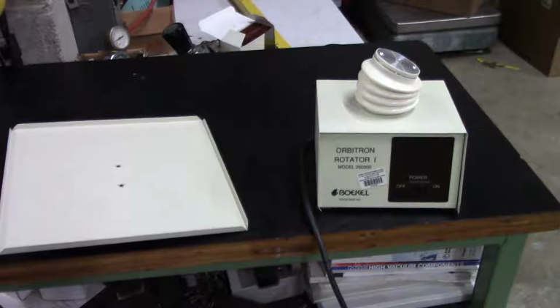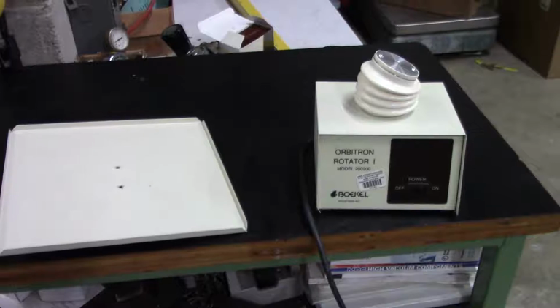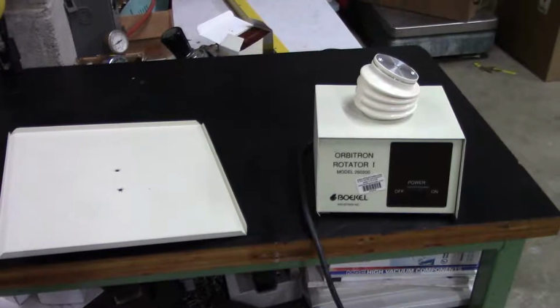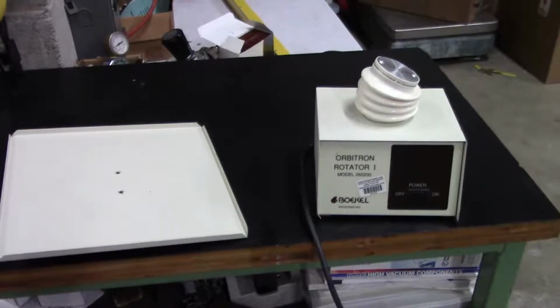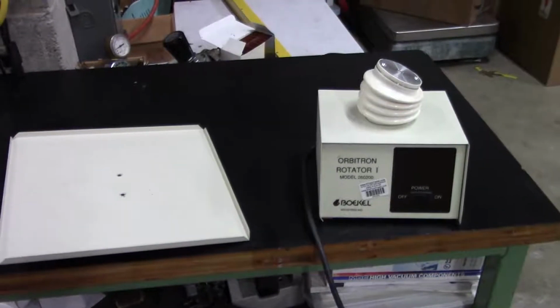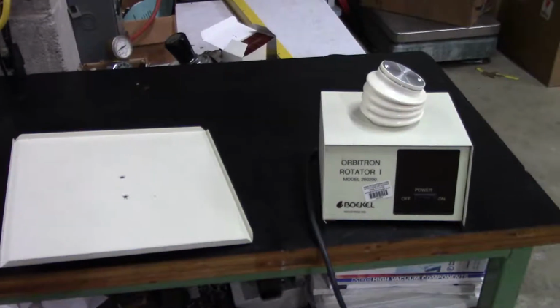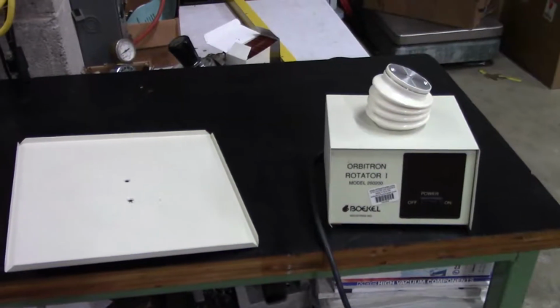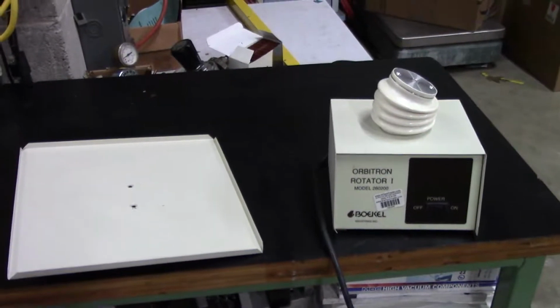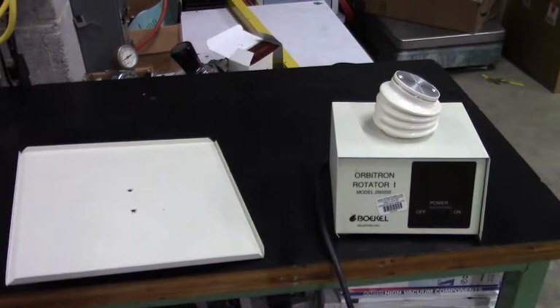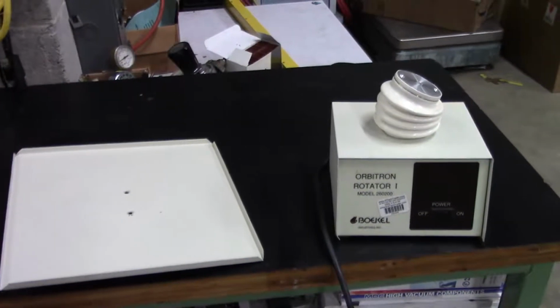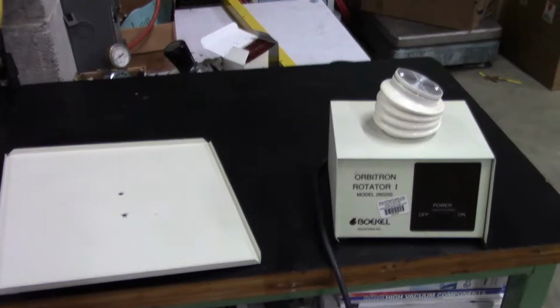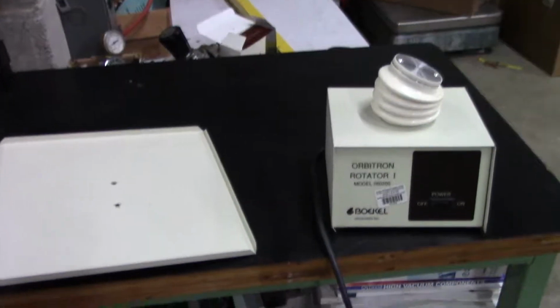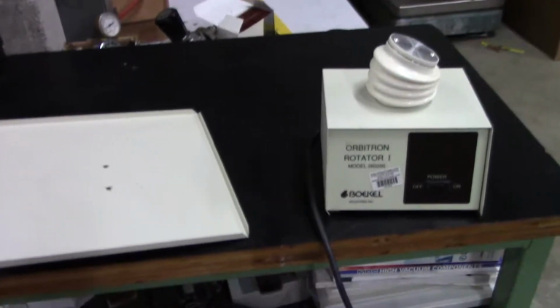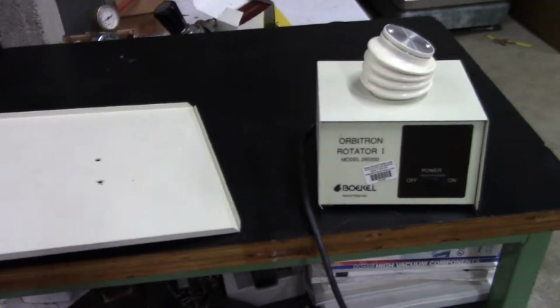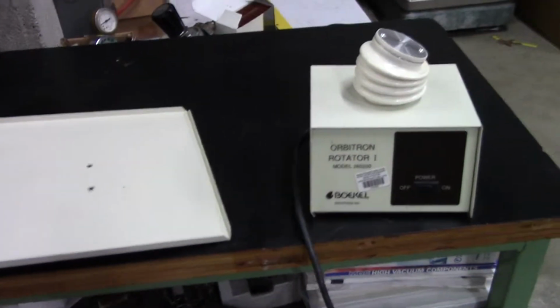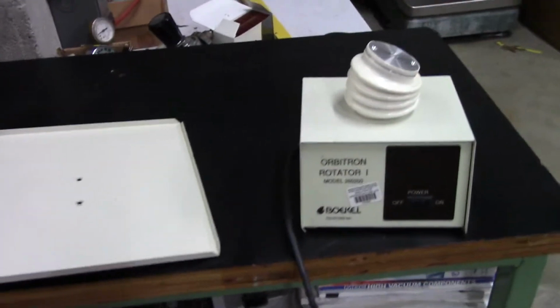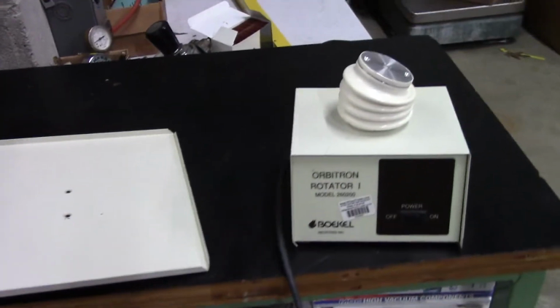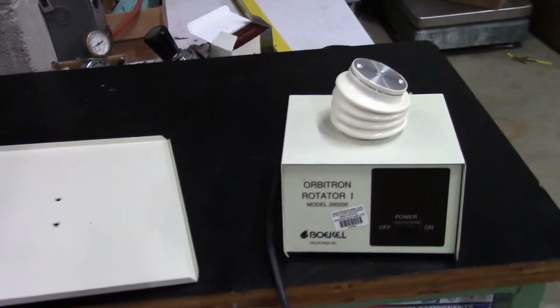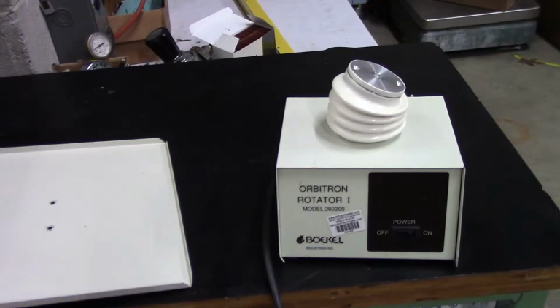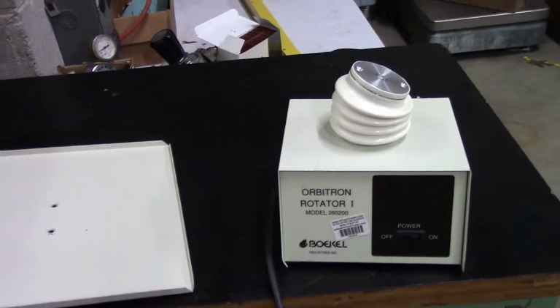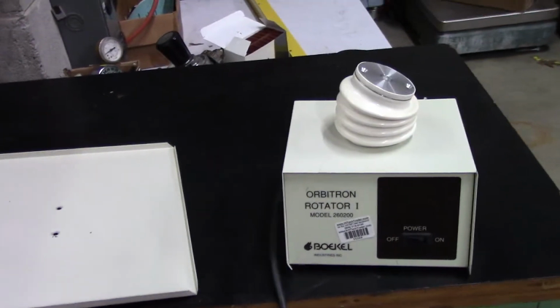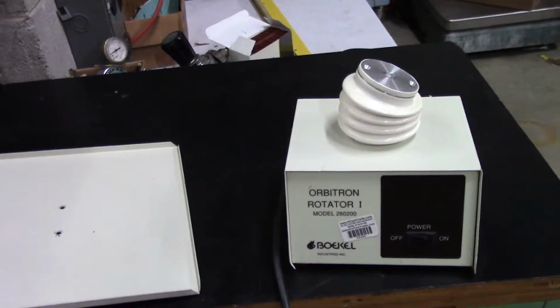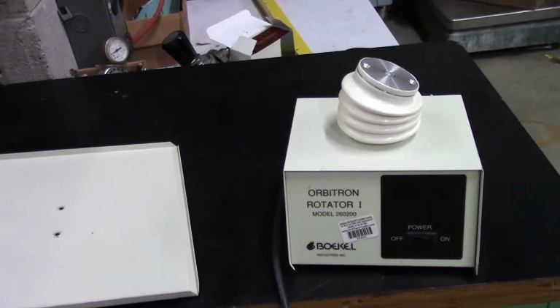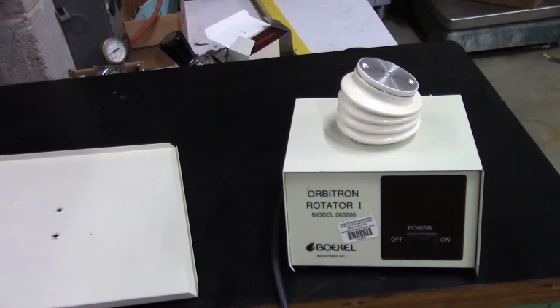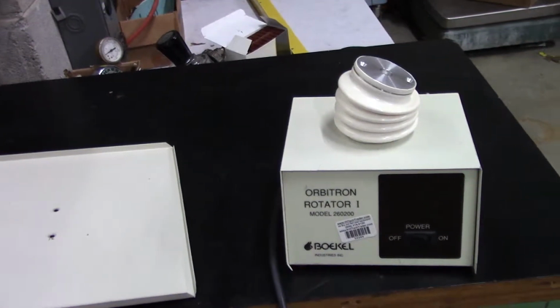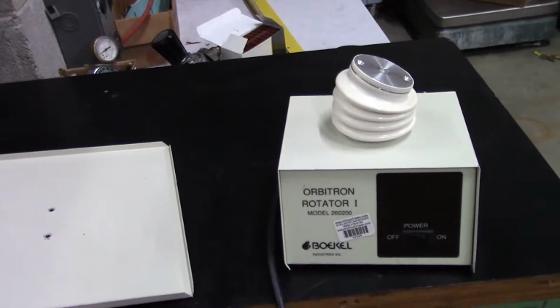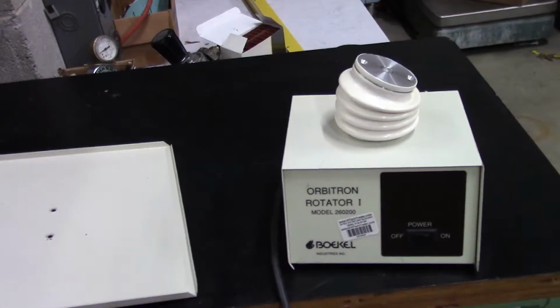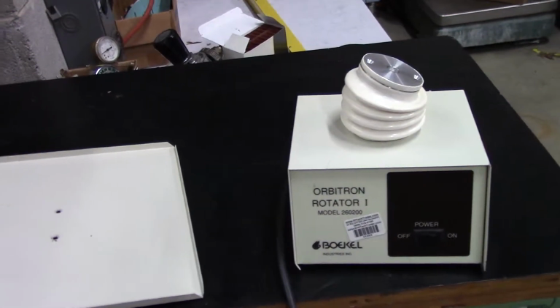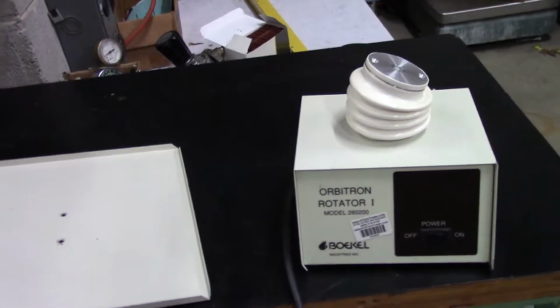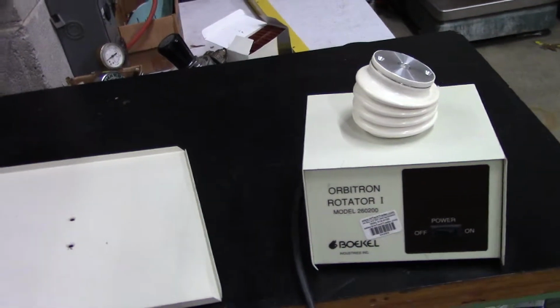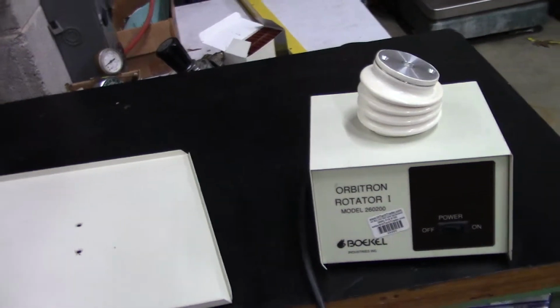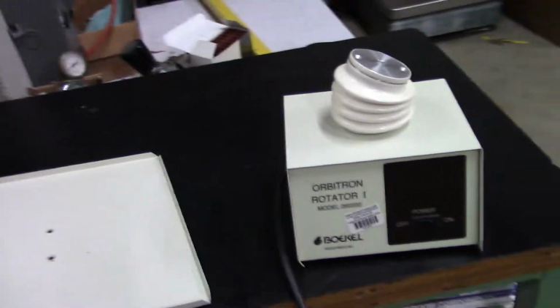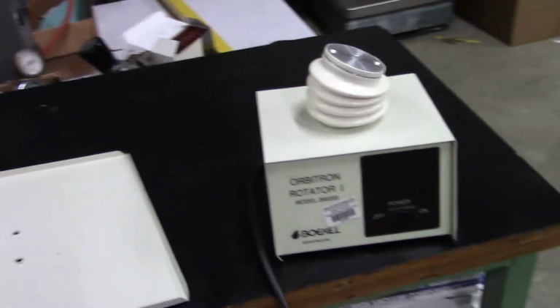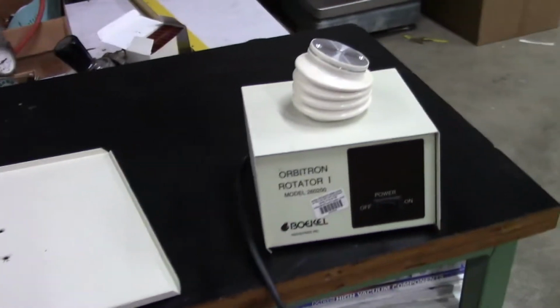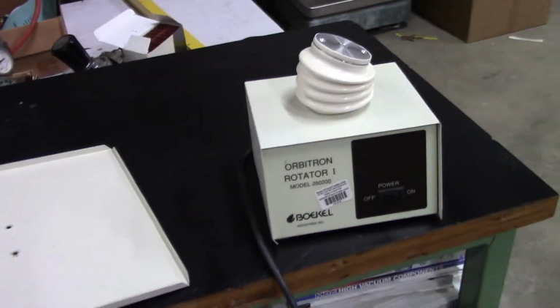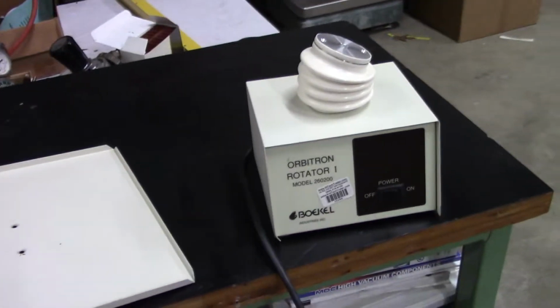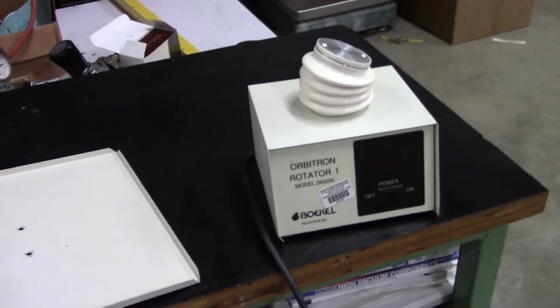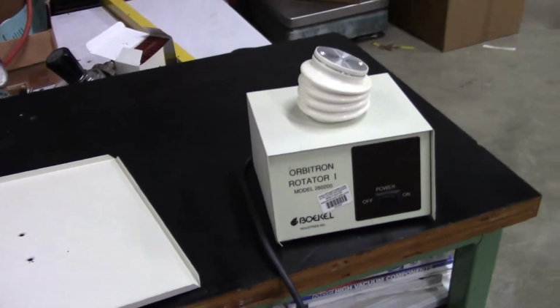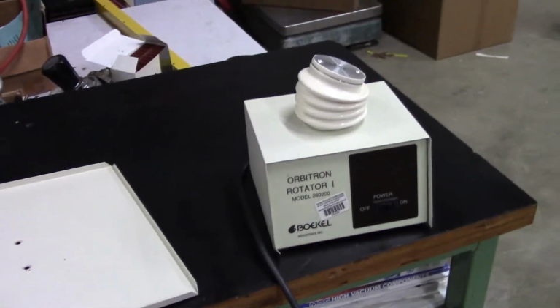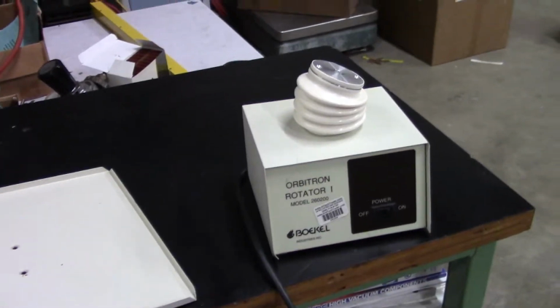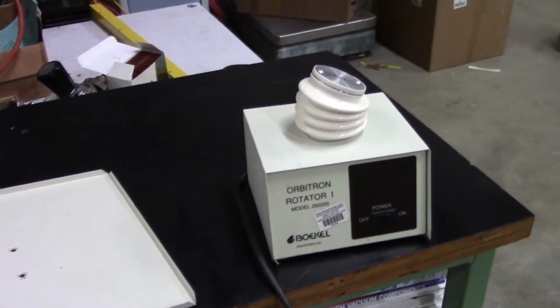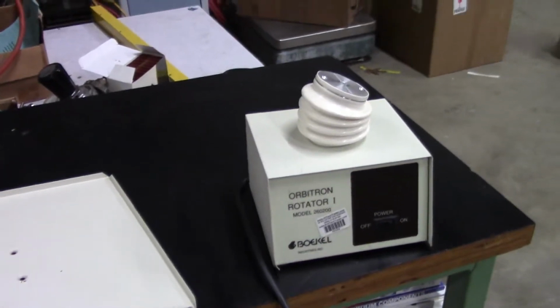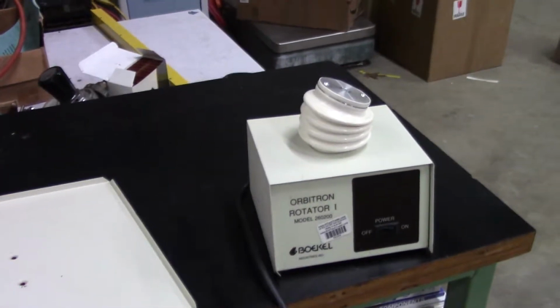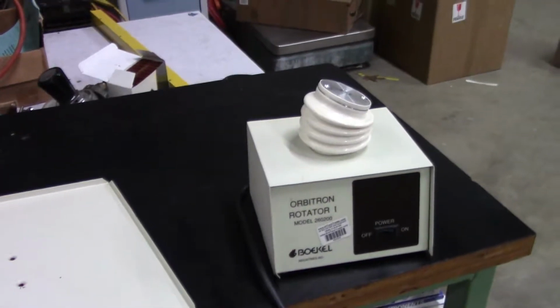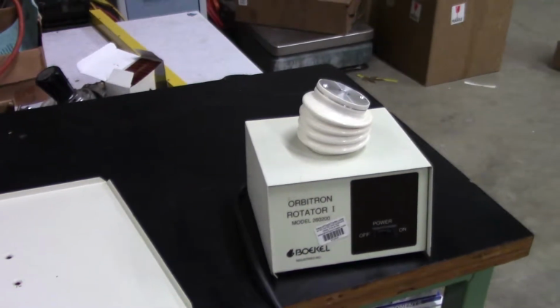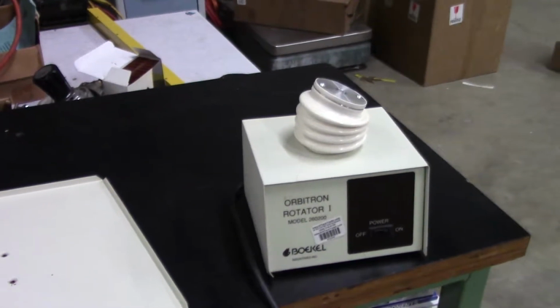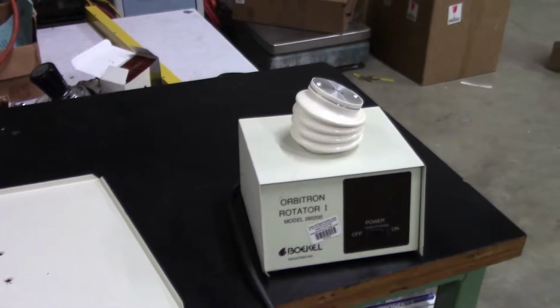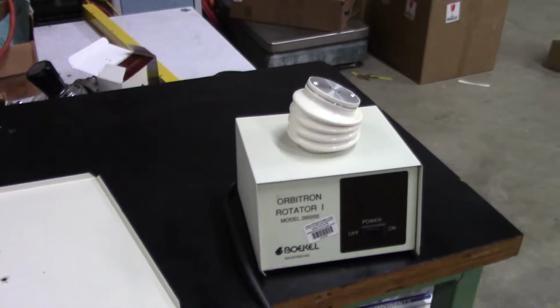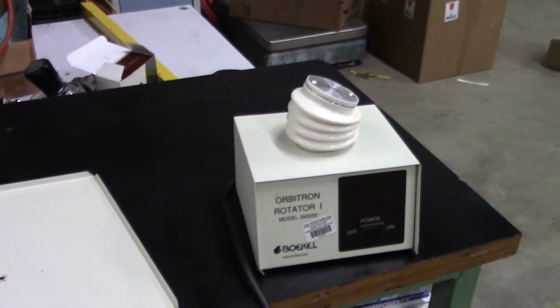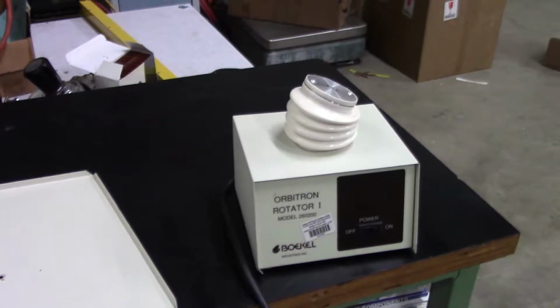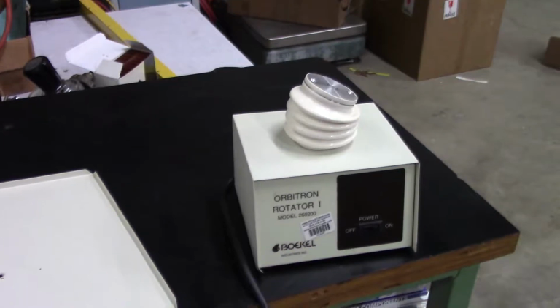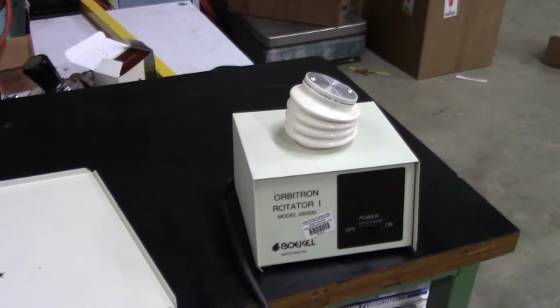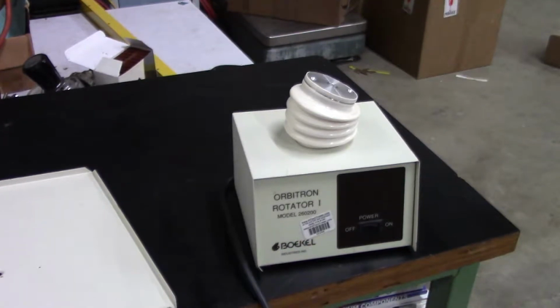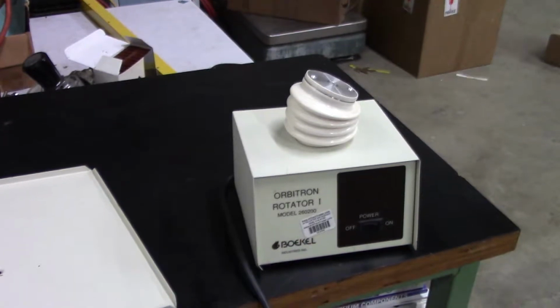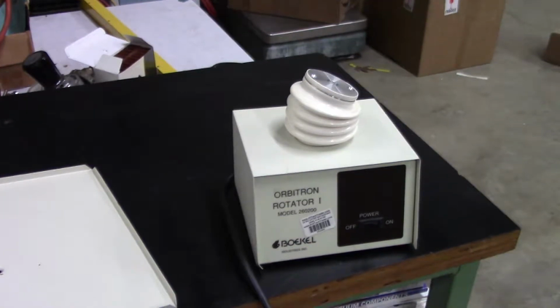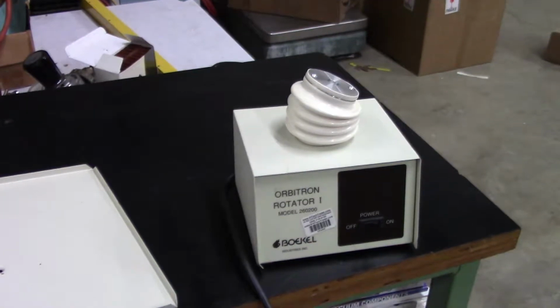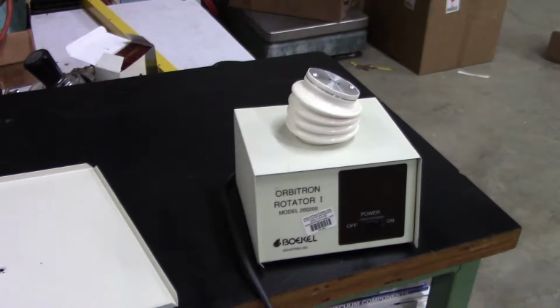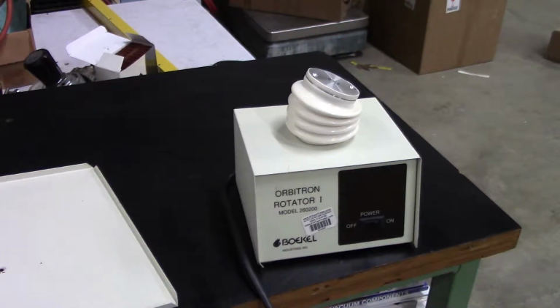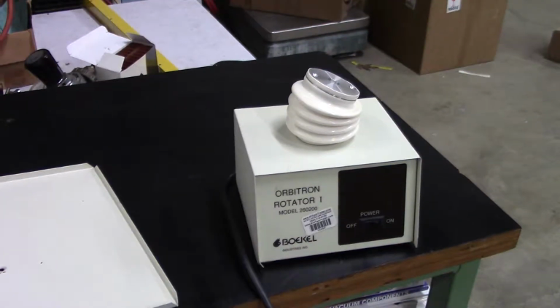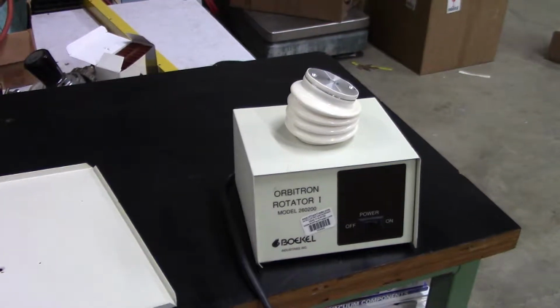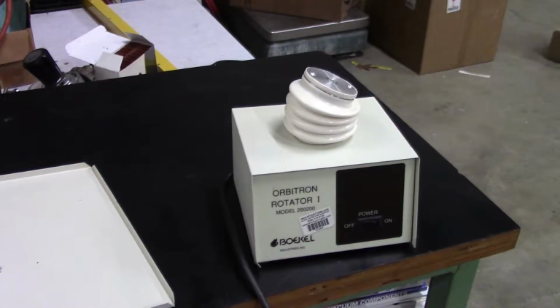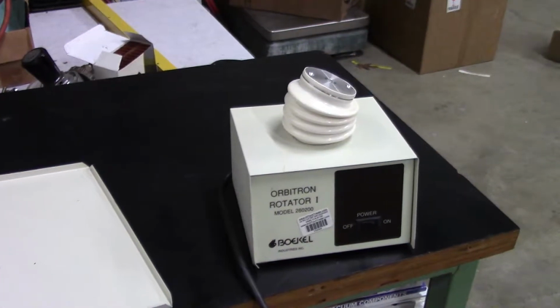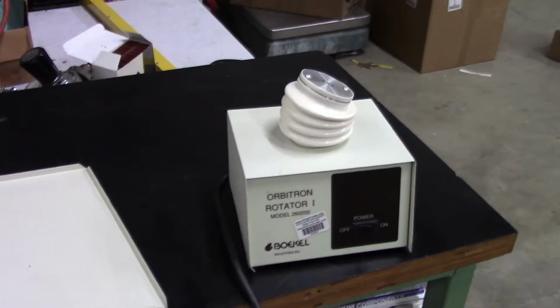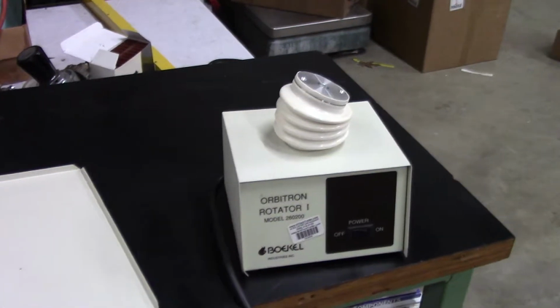Hi, this is Michael from Hitech Trader. Today we're looking at a Bokel Orbitron Rotator 1.